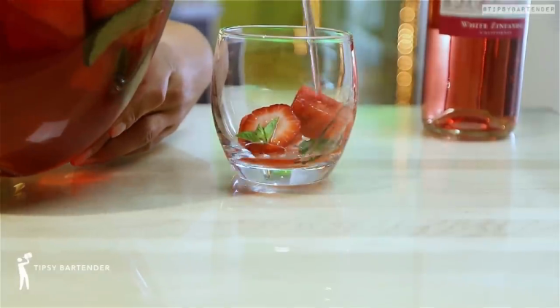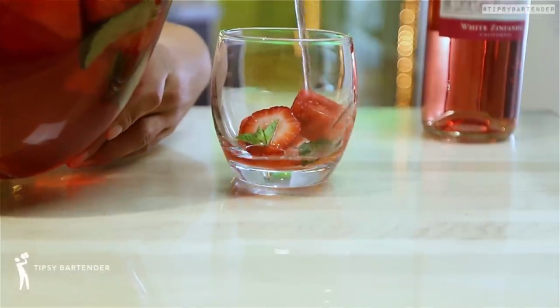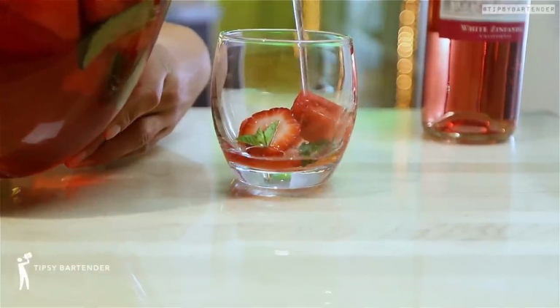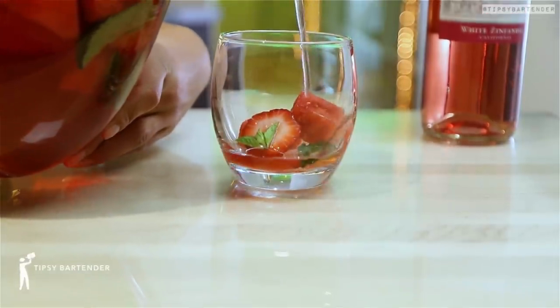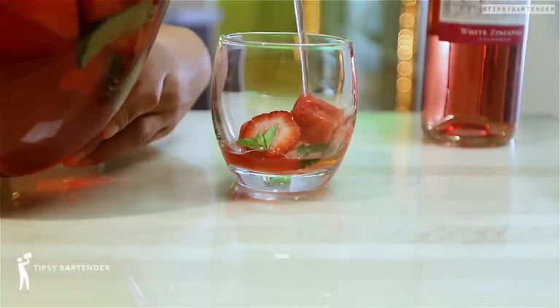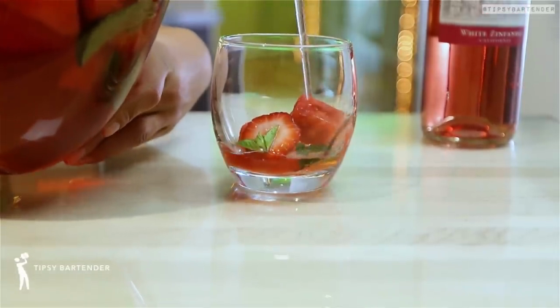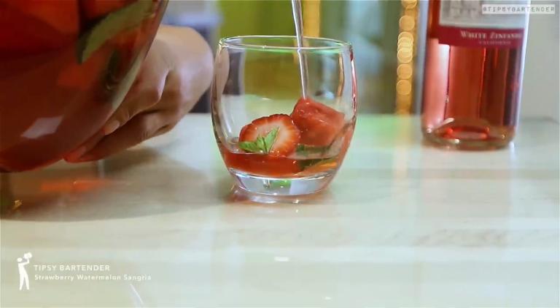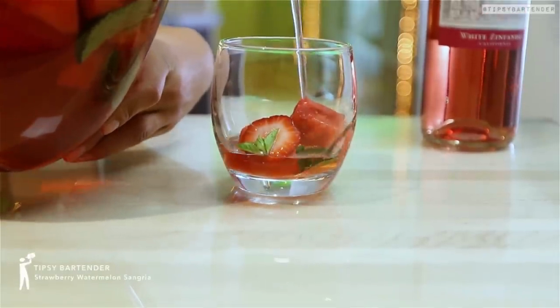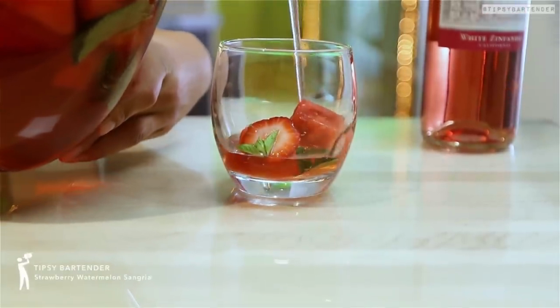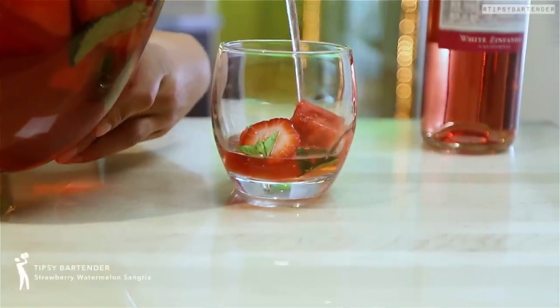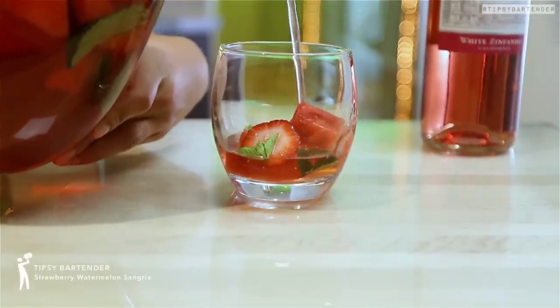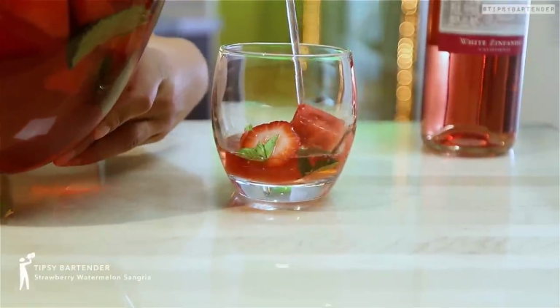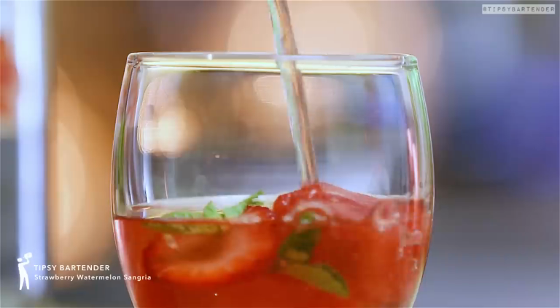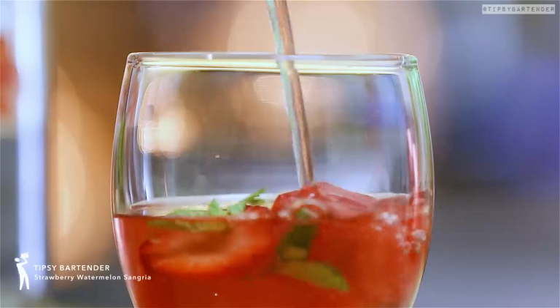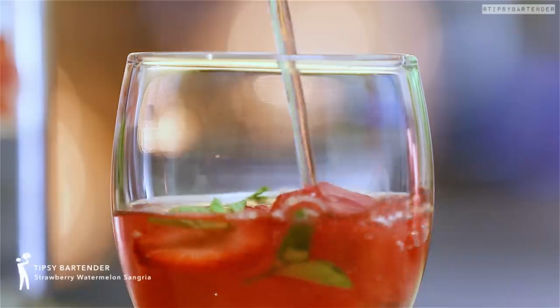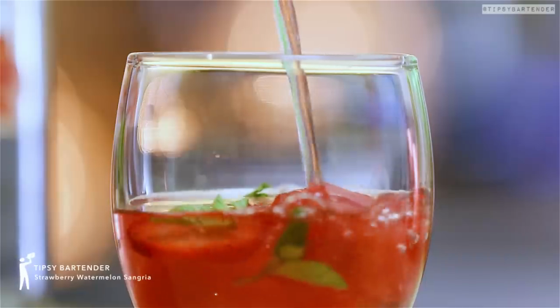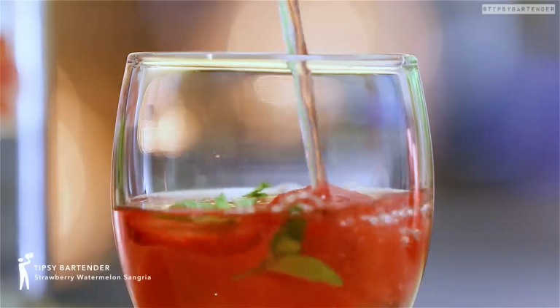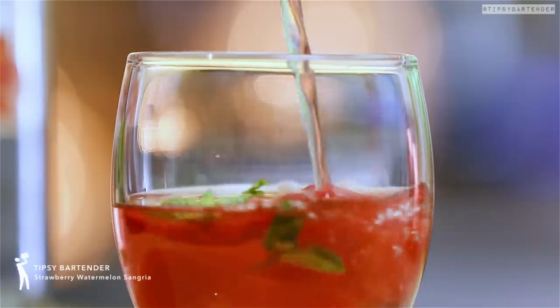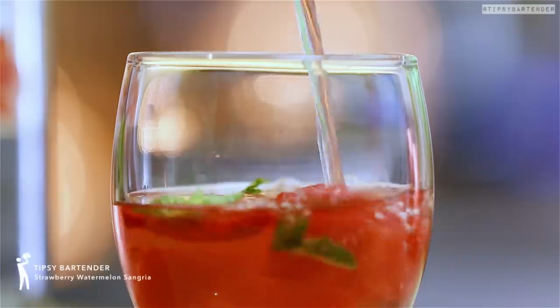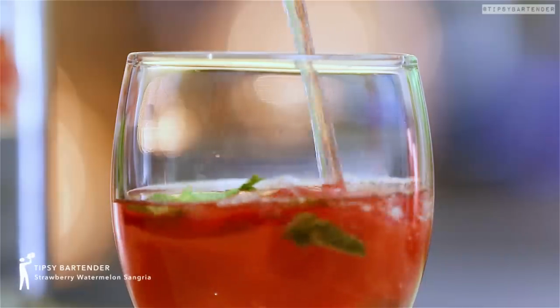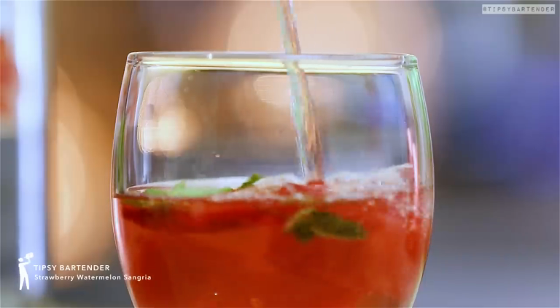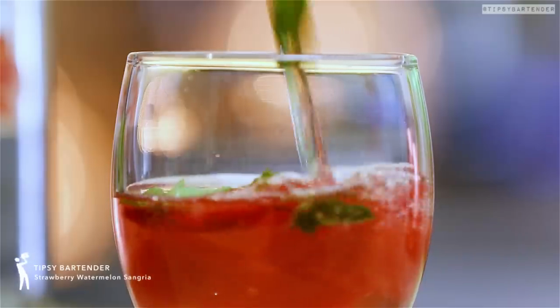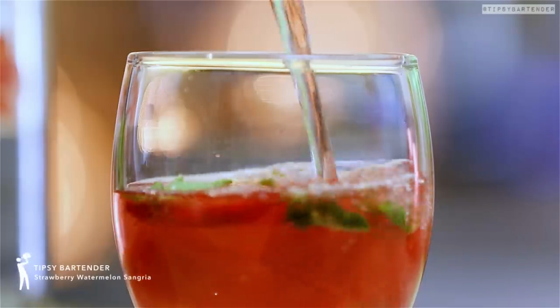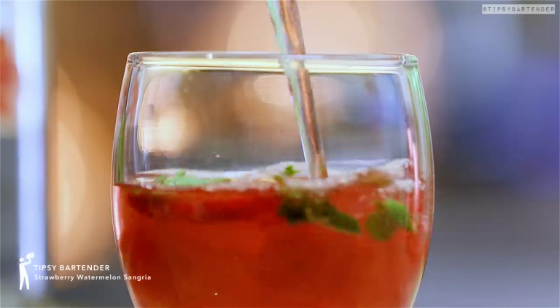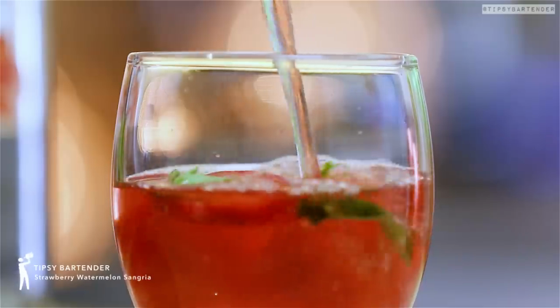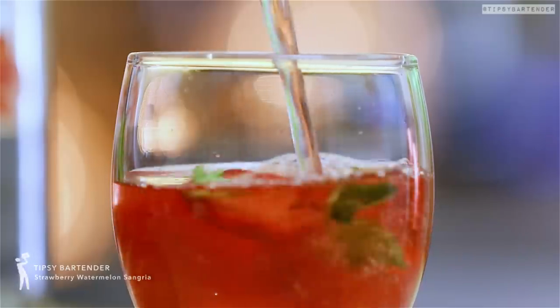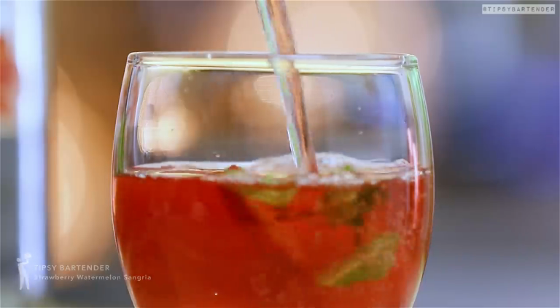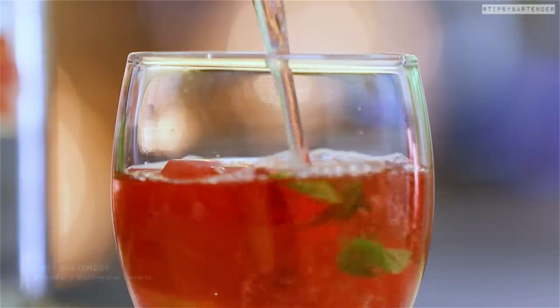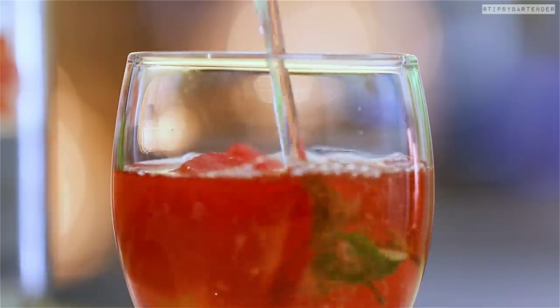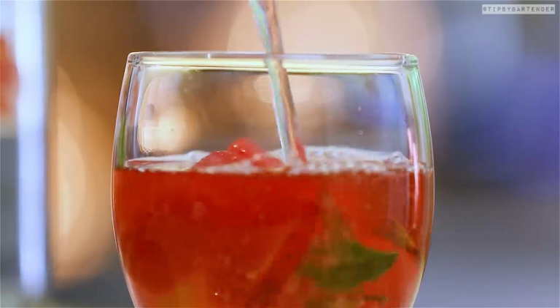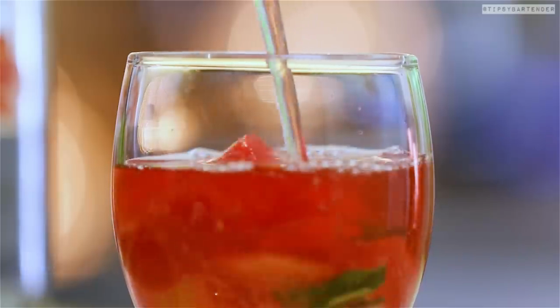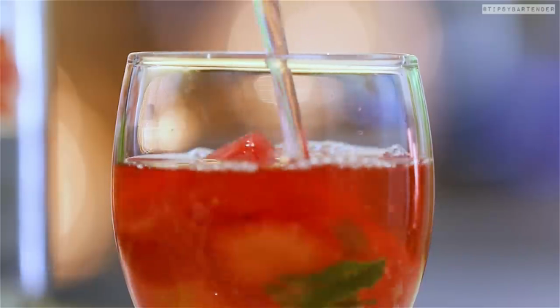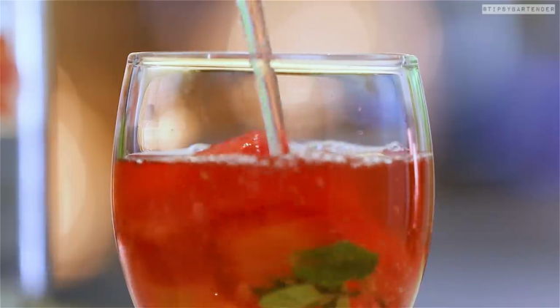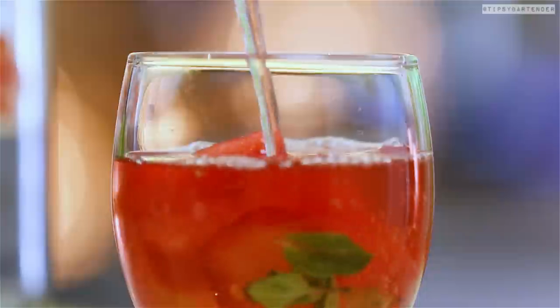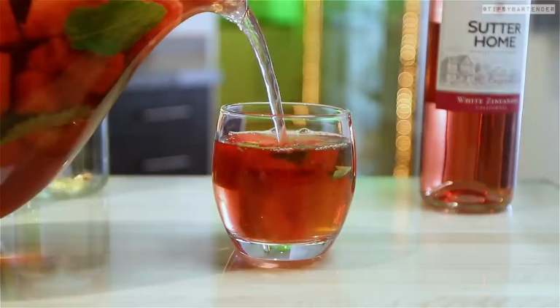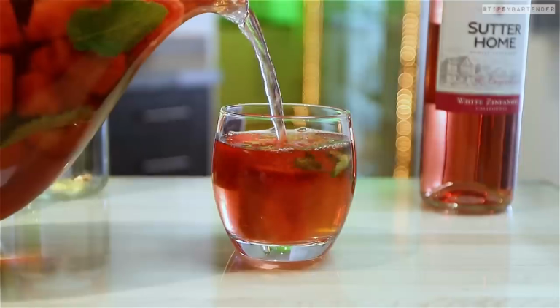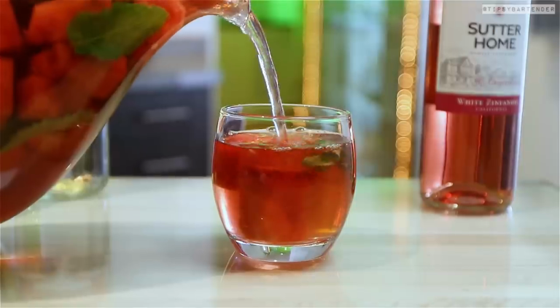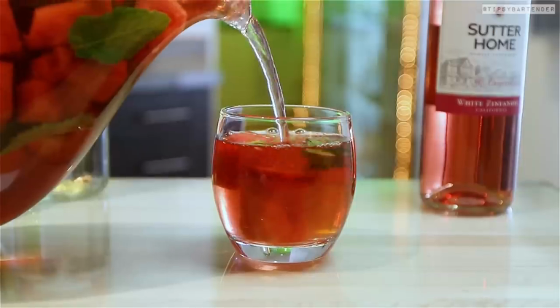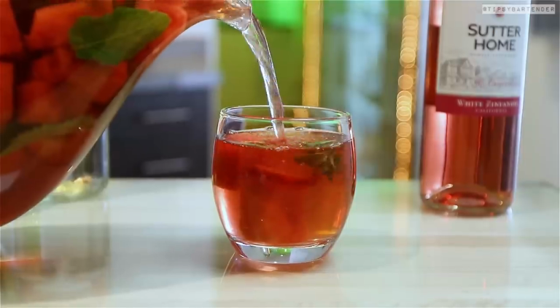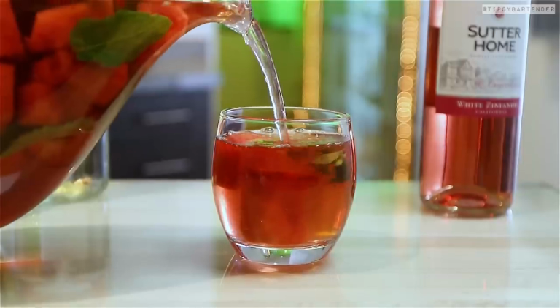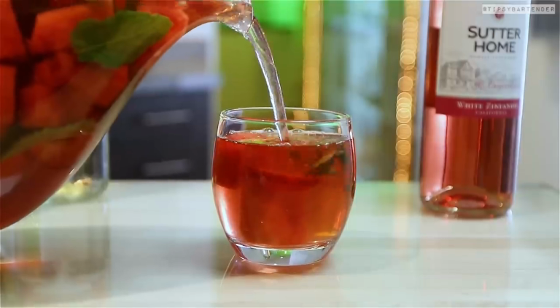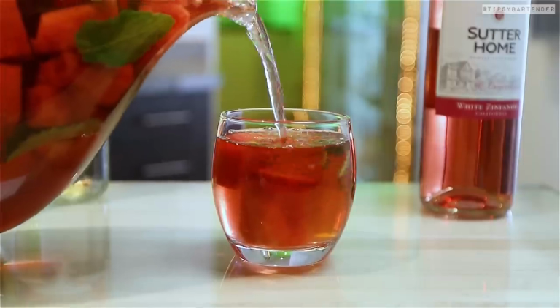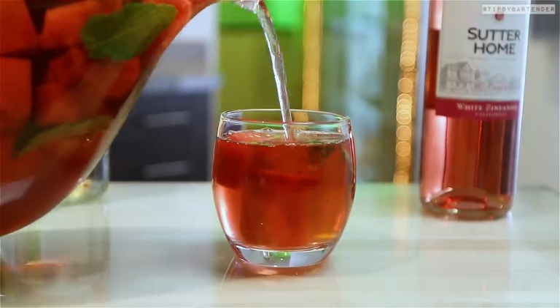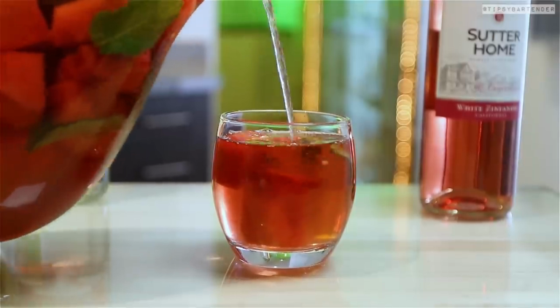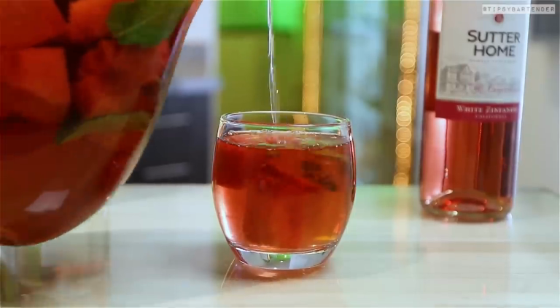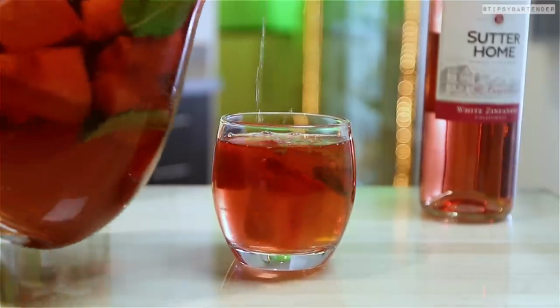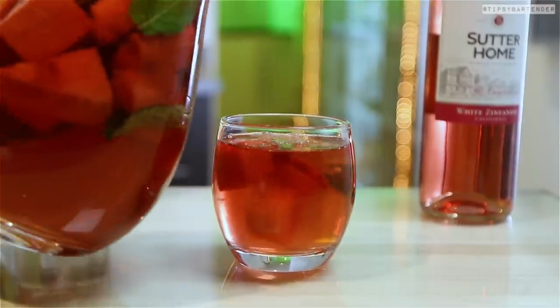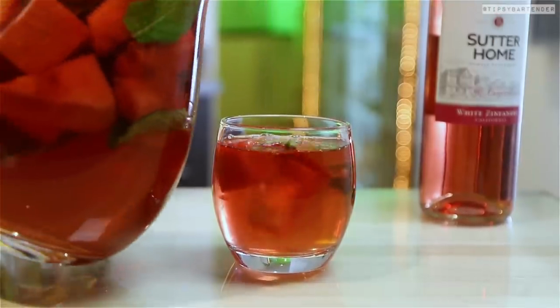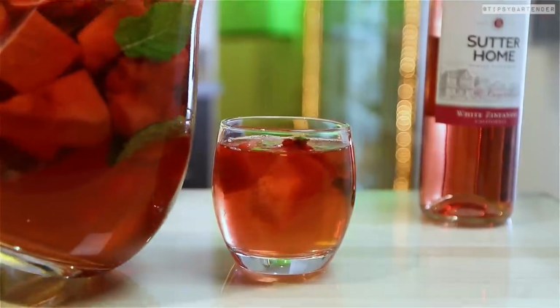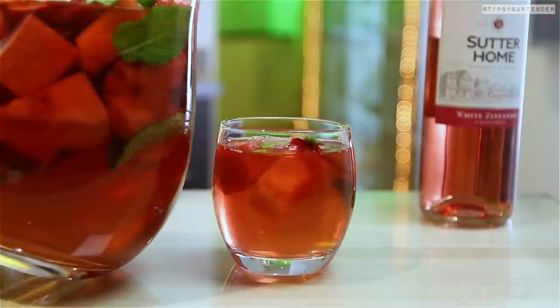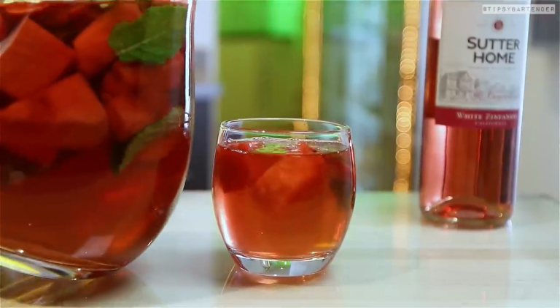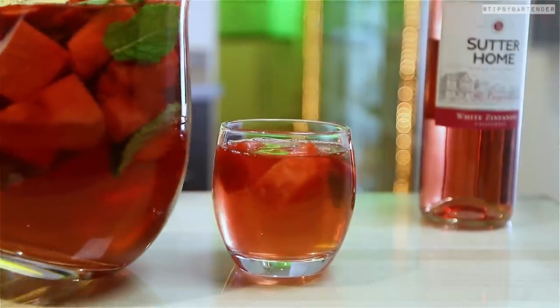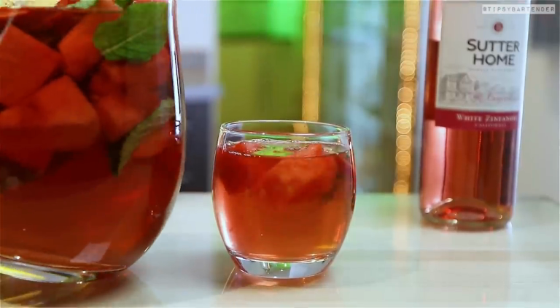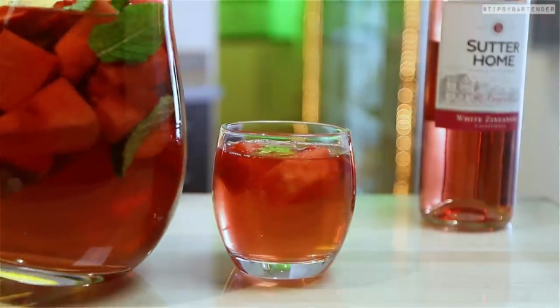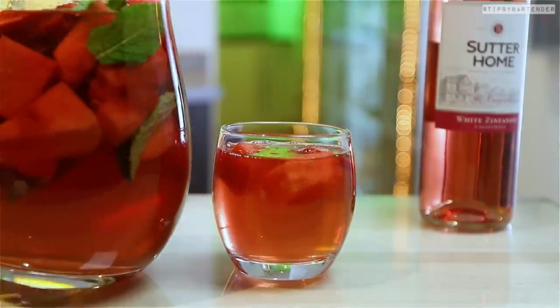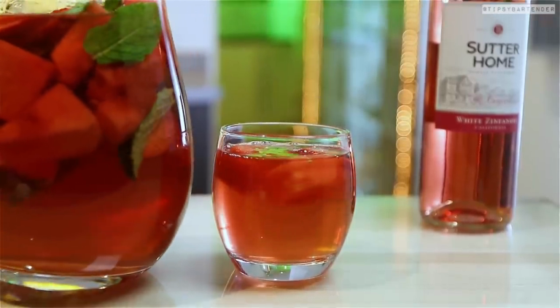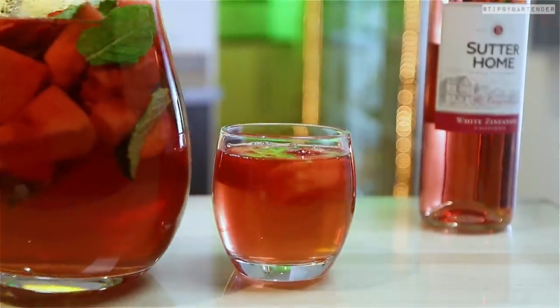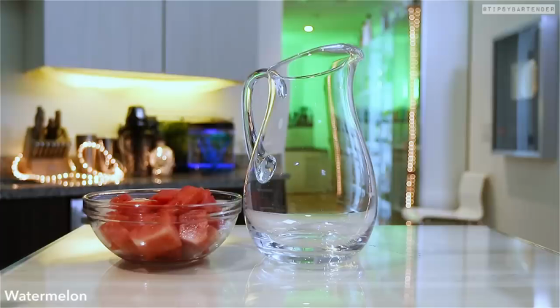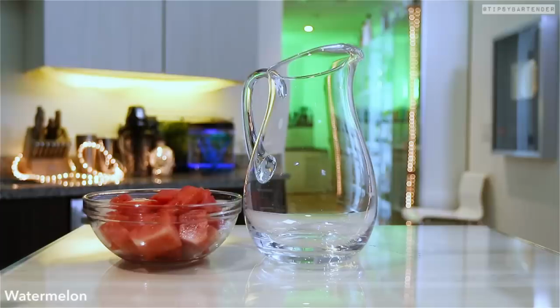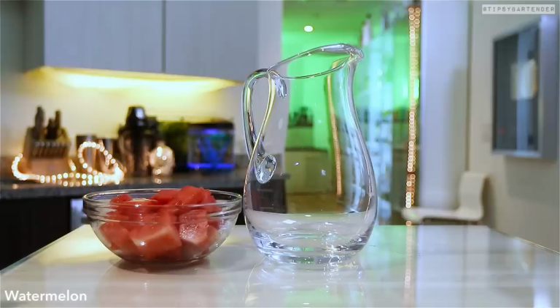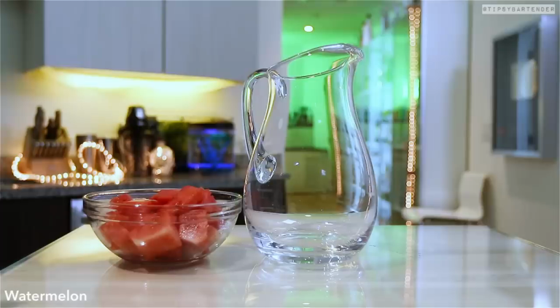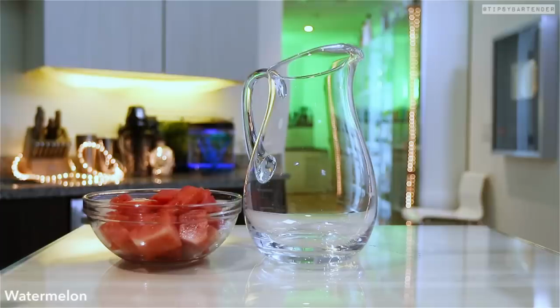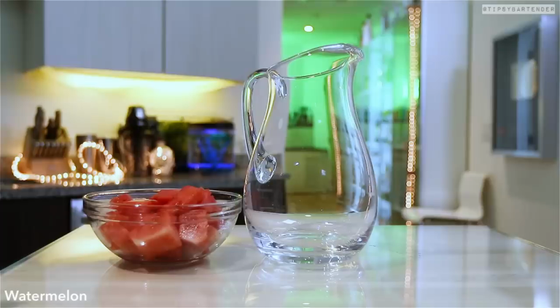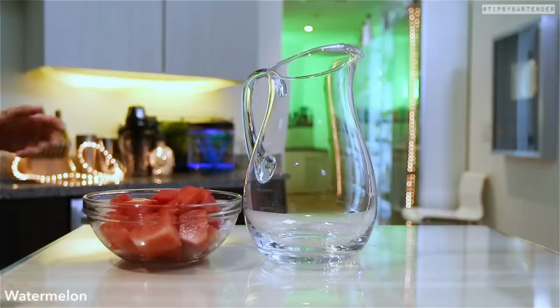Strawberry watermelon sangria. We've done a lot of sangrias and this is a new one. So here's how this goes.